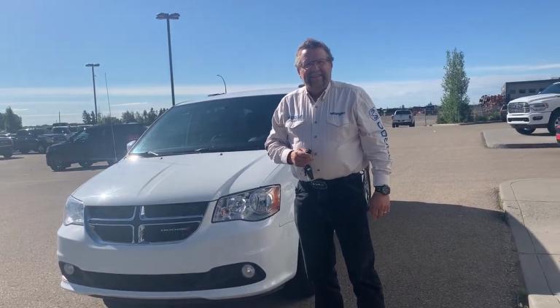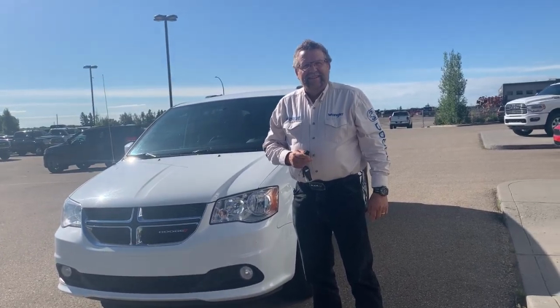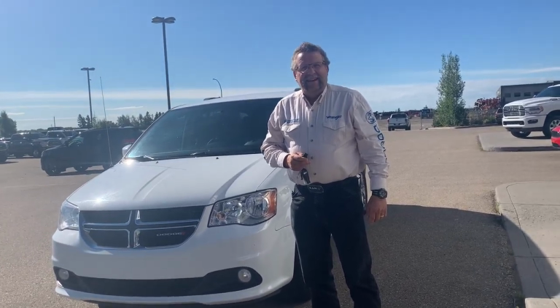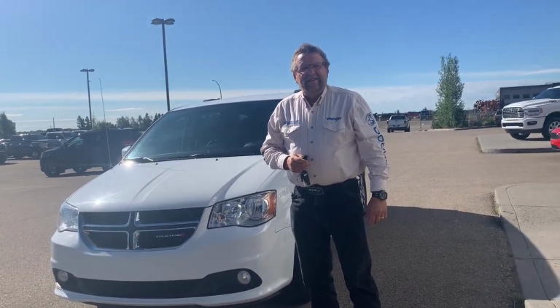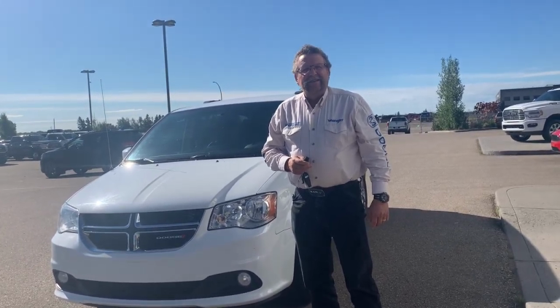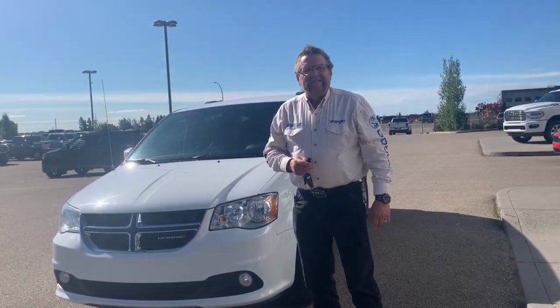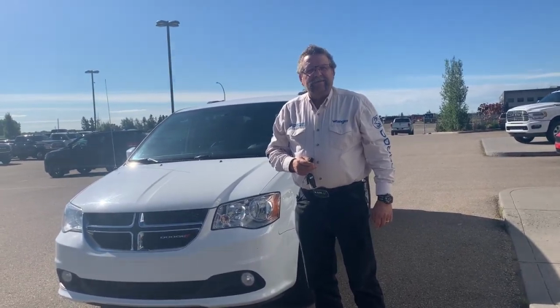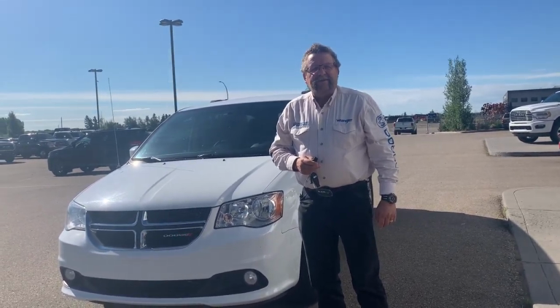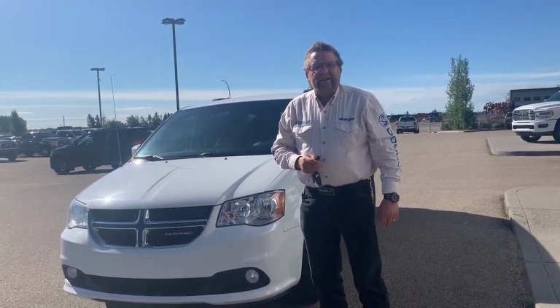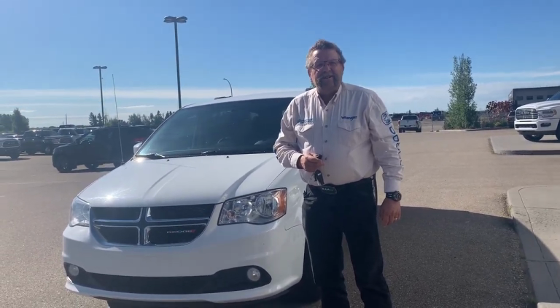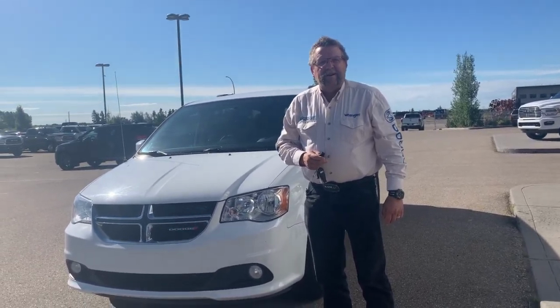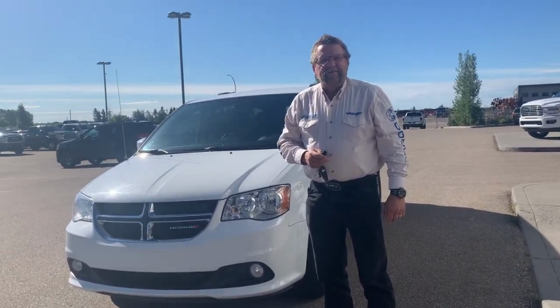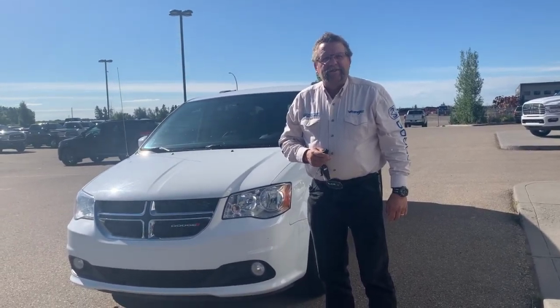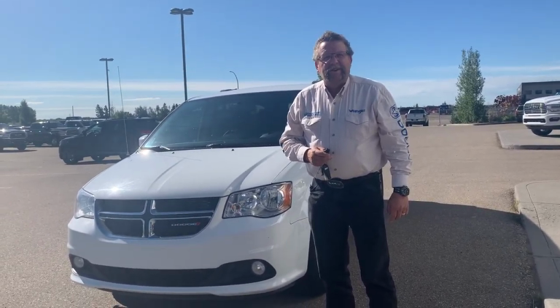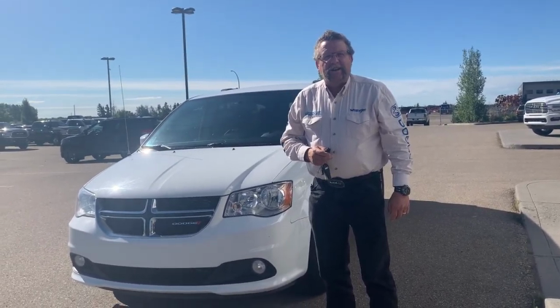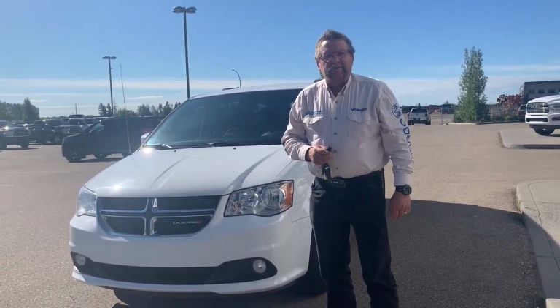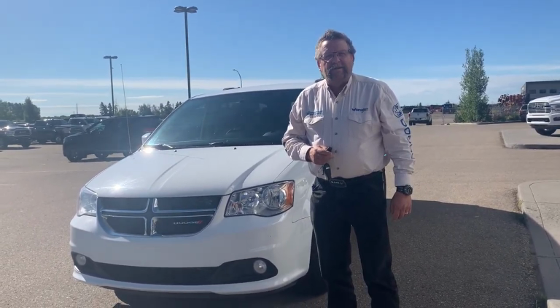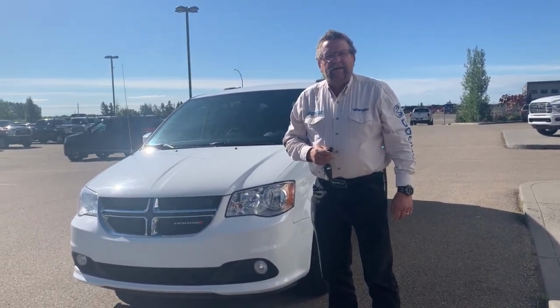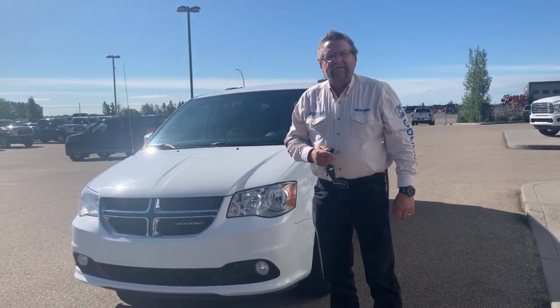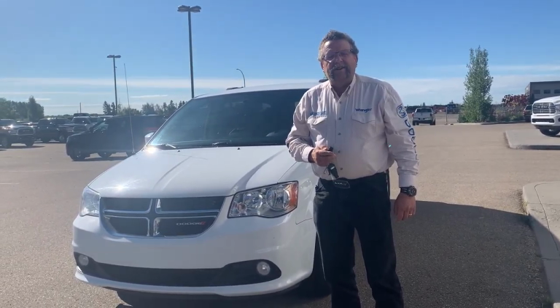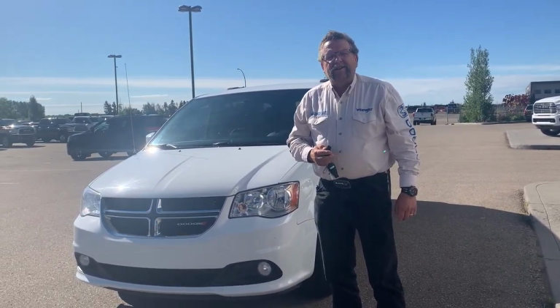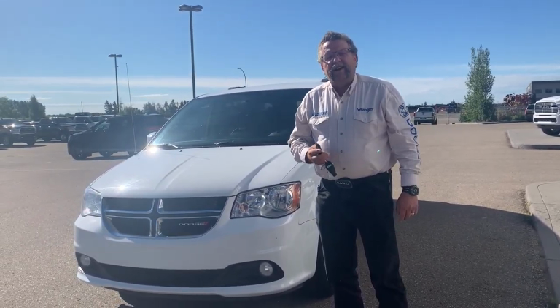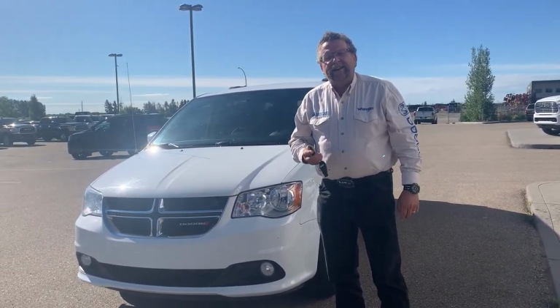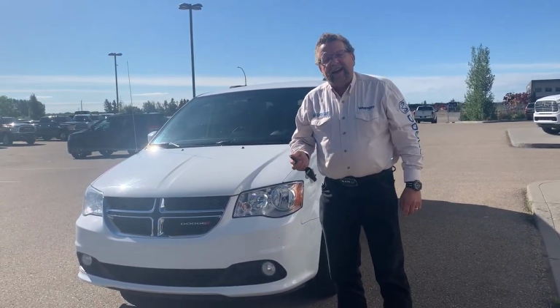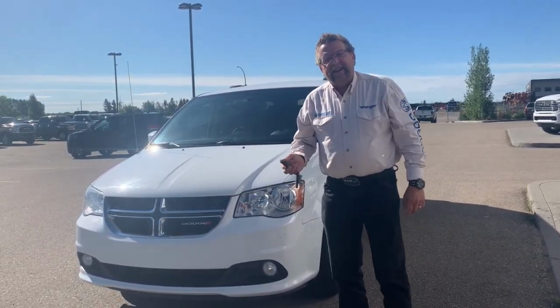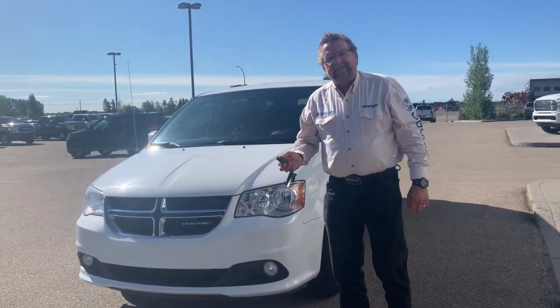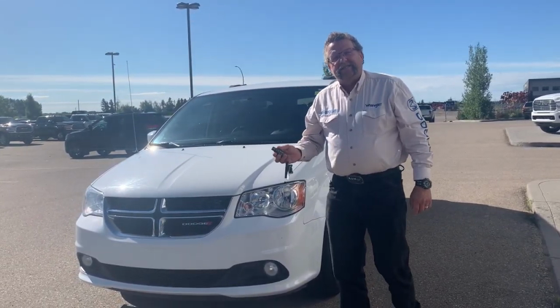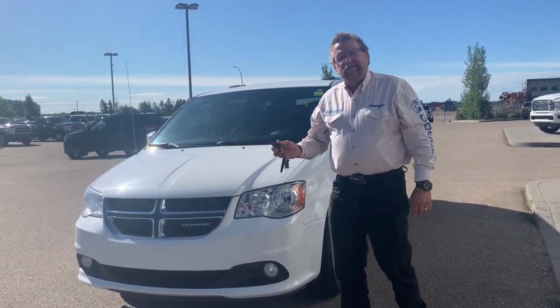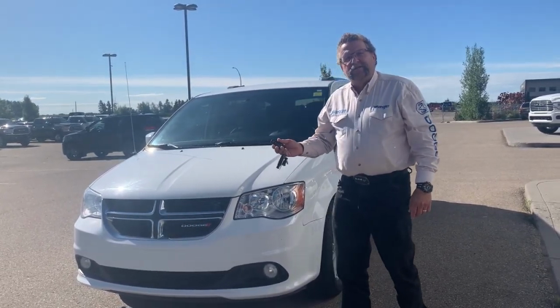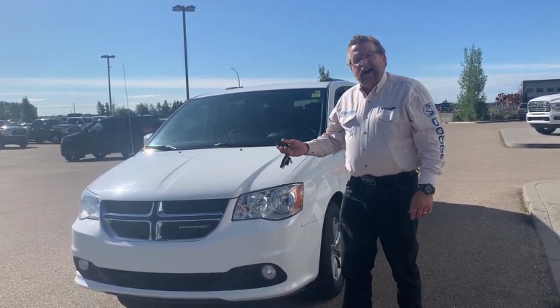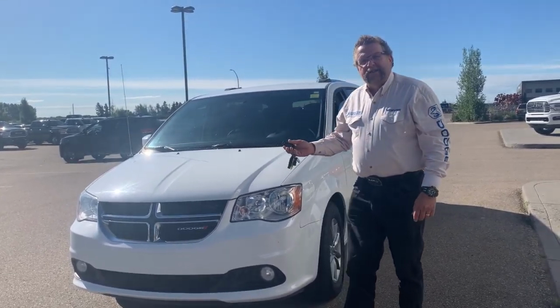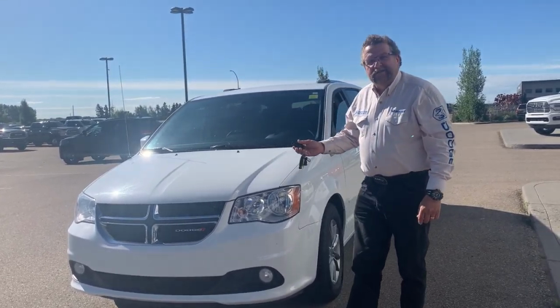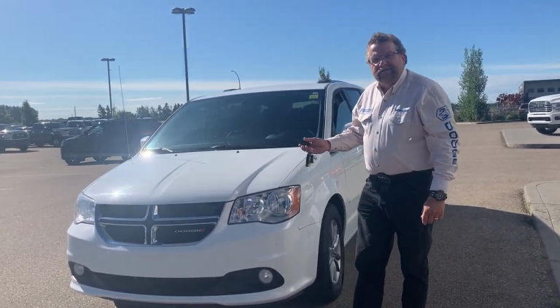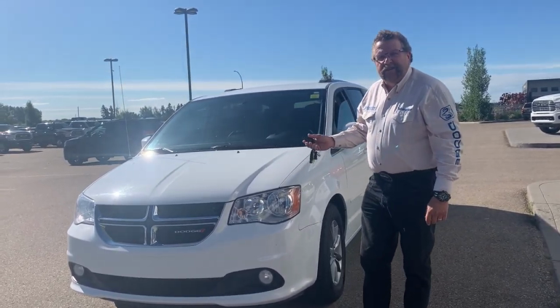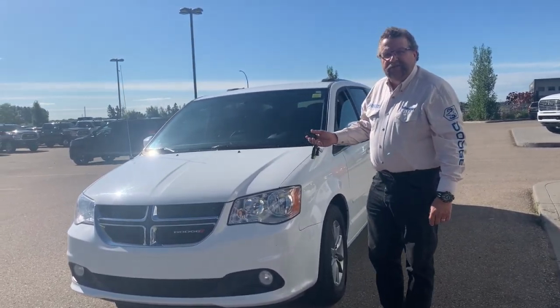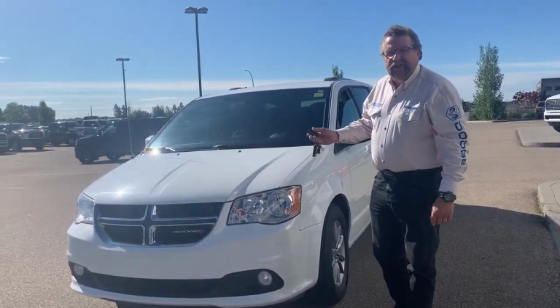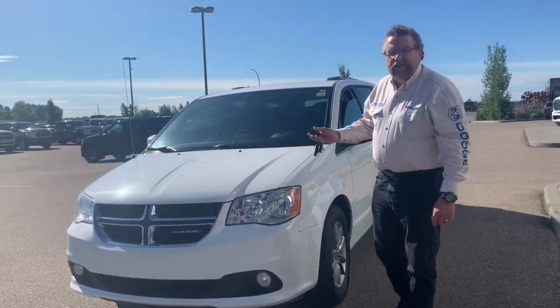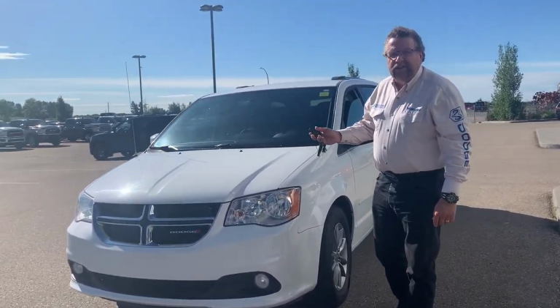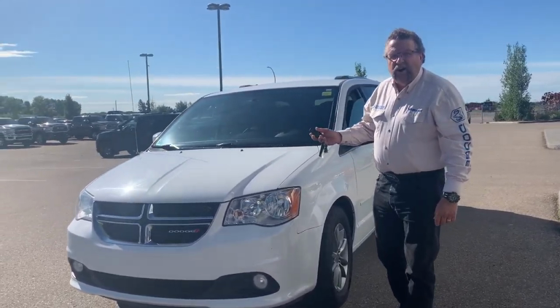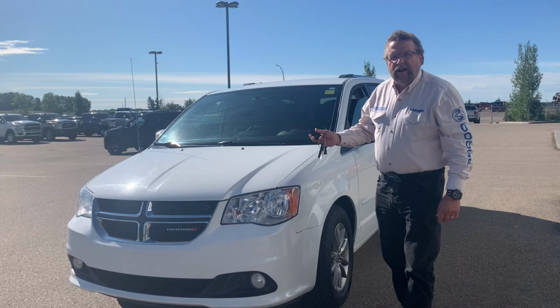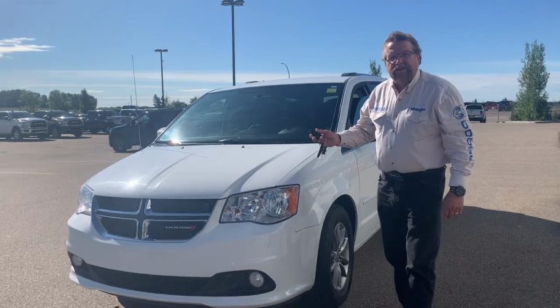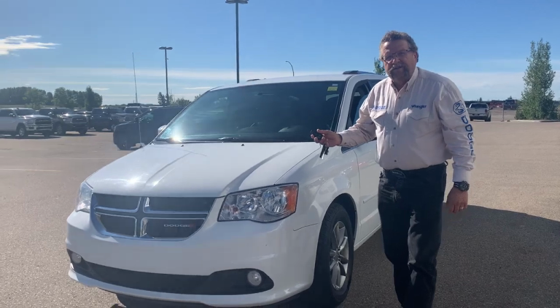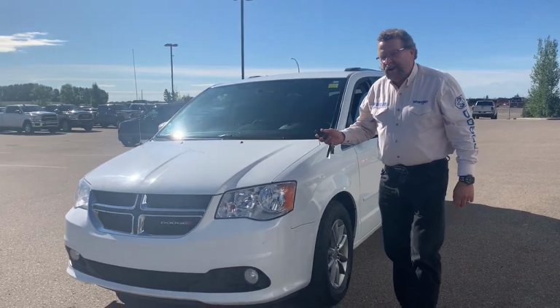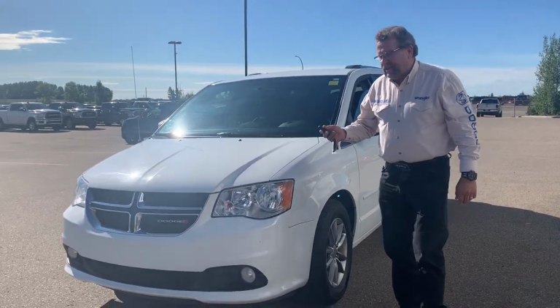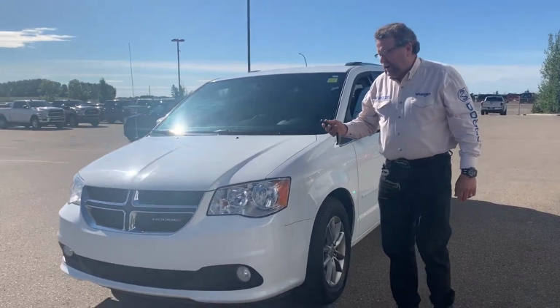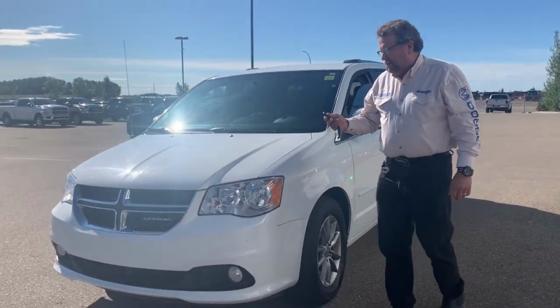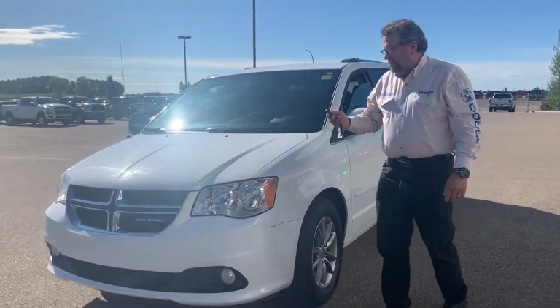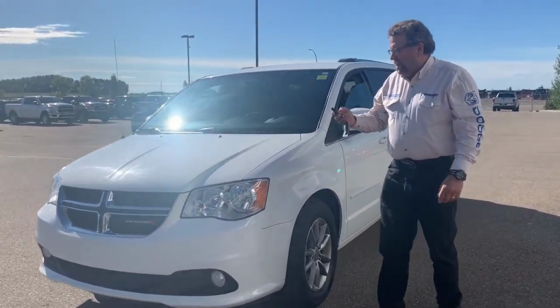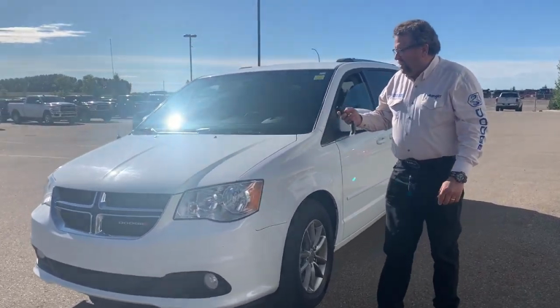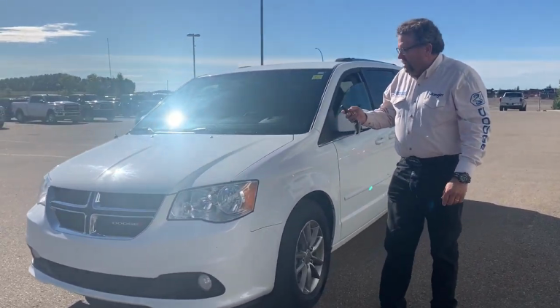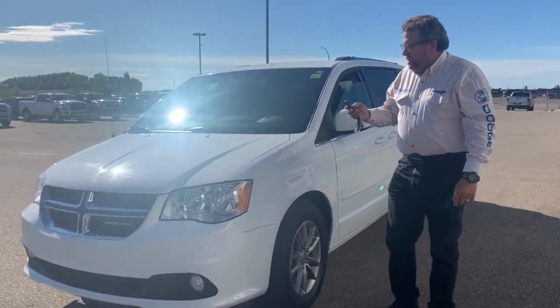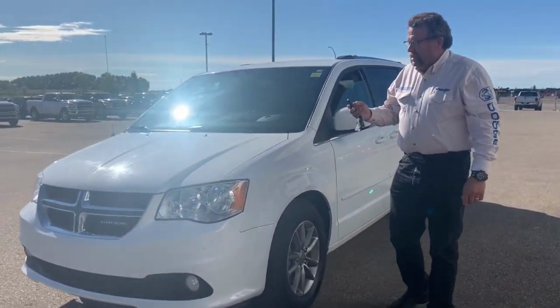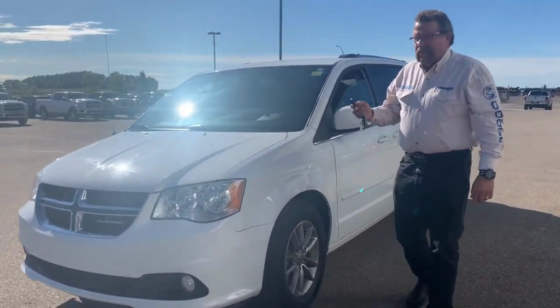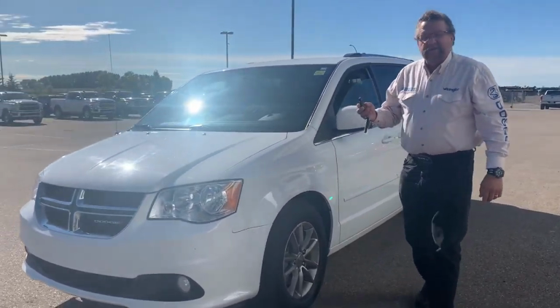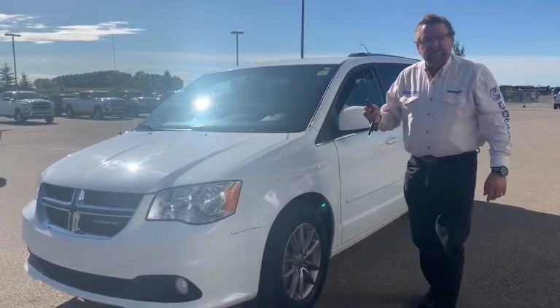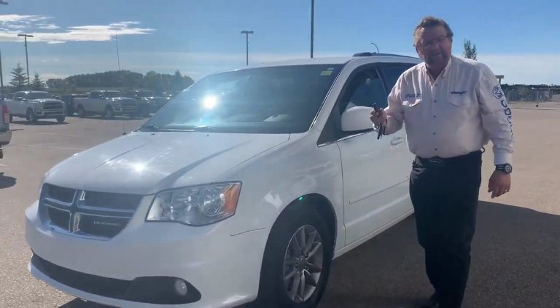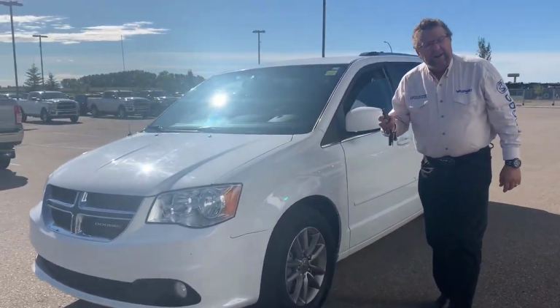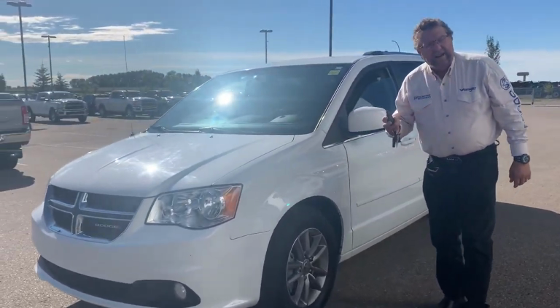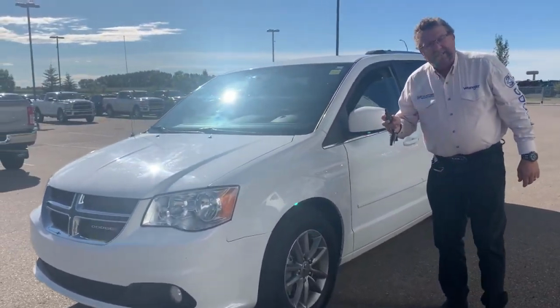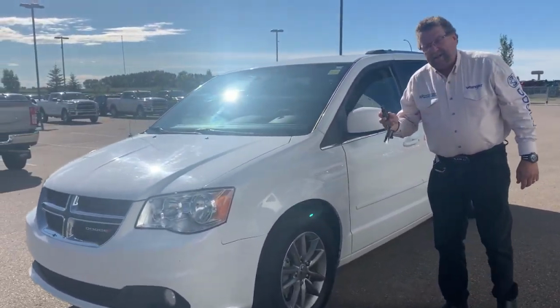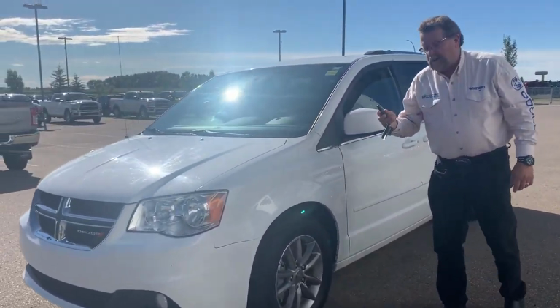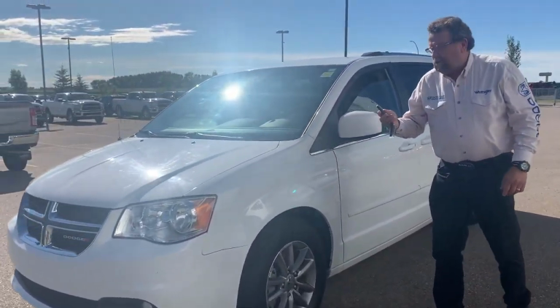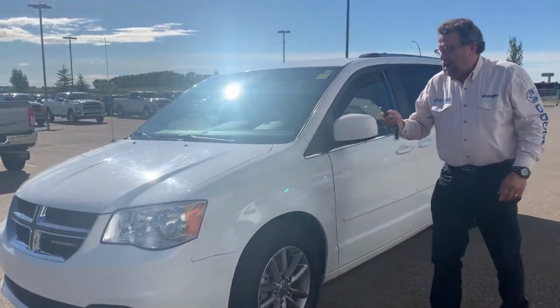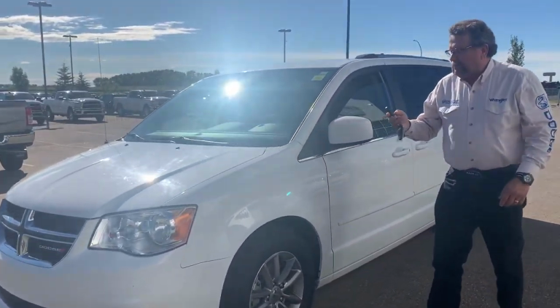Hey everybody, Steve McFarland here from Mountain View Dodge. What do I have here? A nice 2015 Dodge Grand Caravan. This one's really nicely equipped.